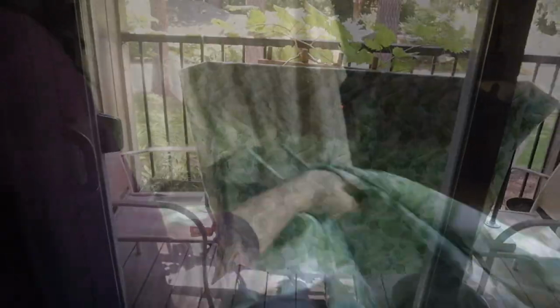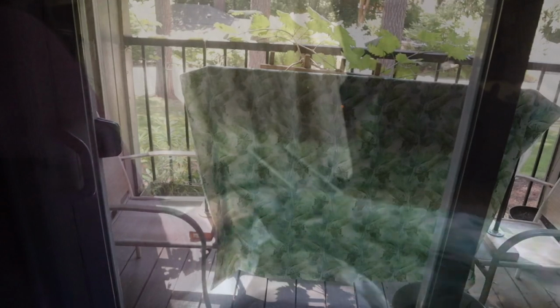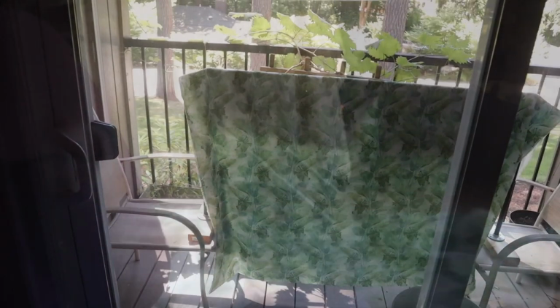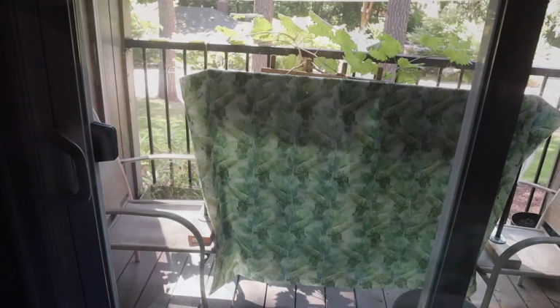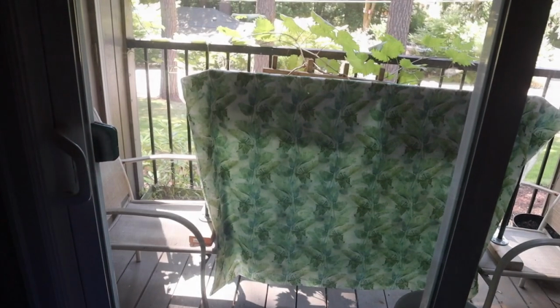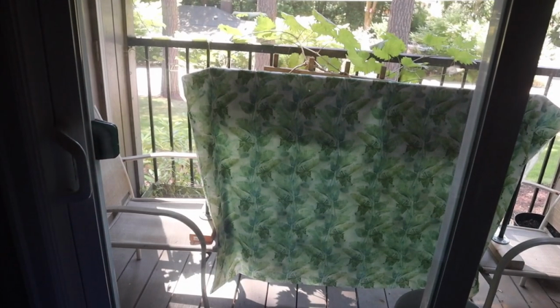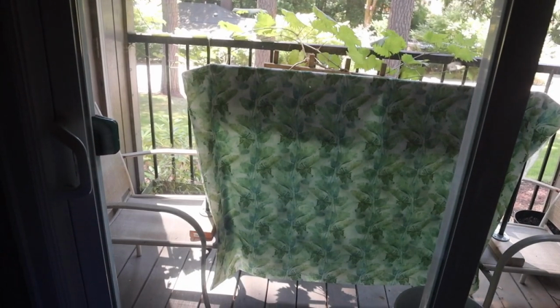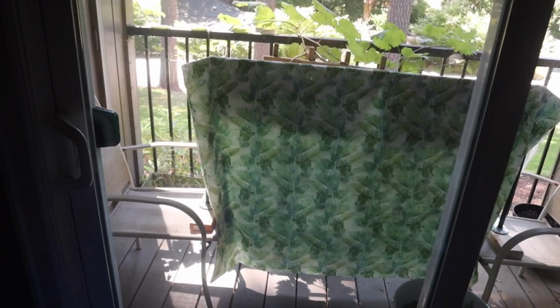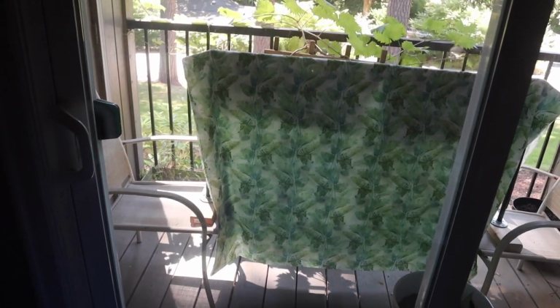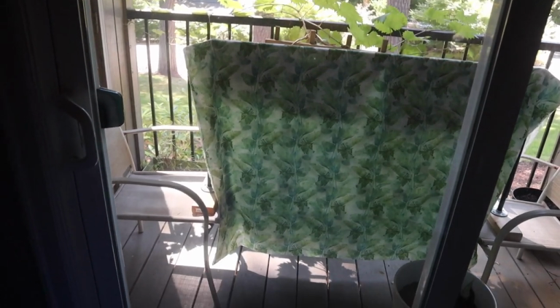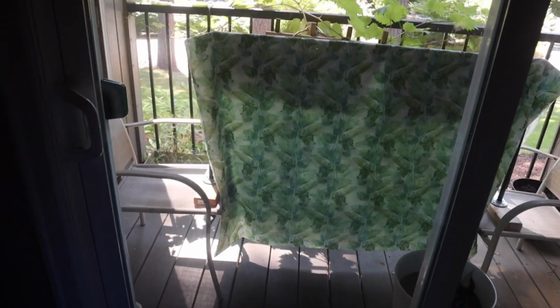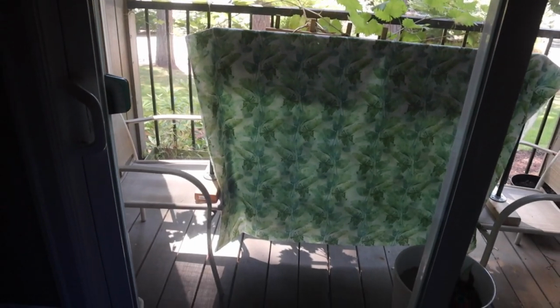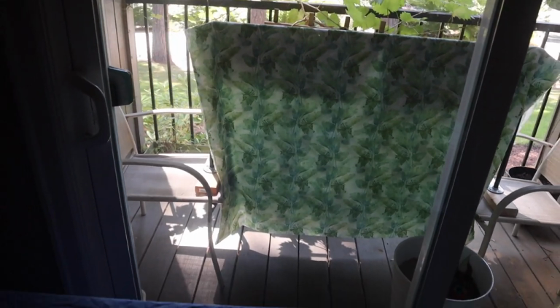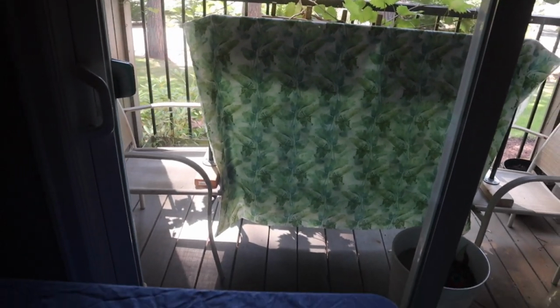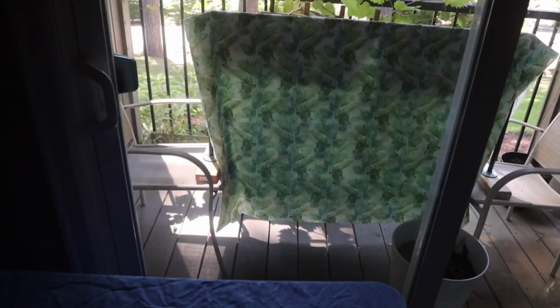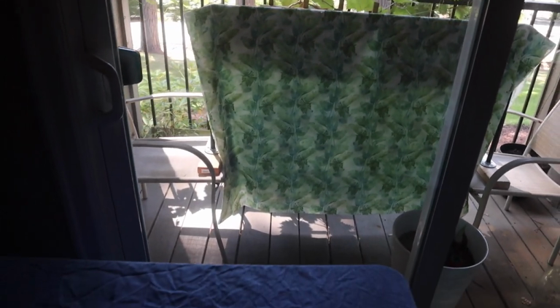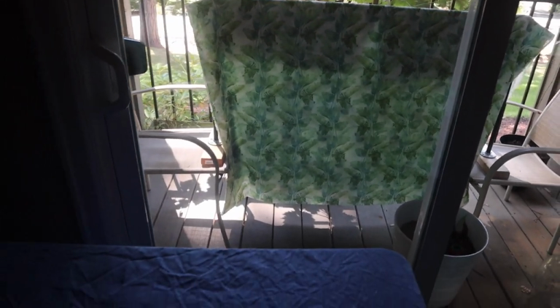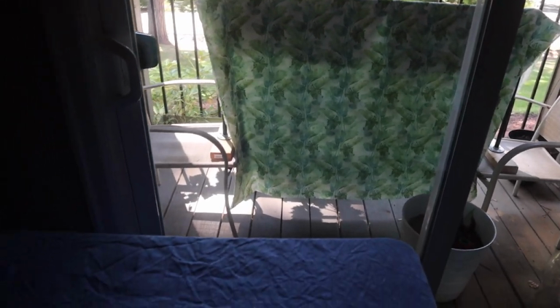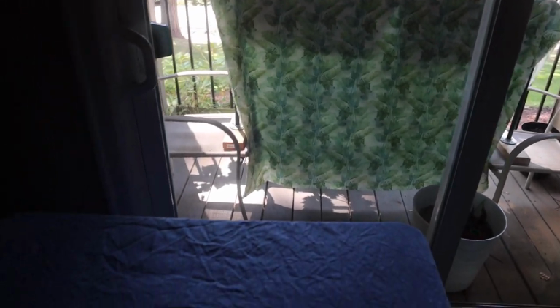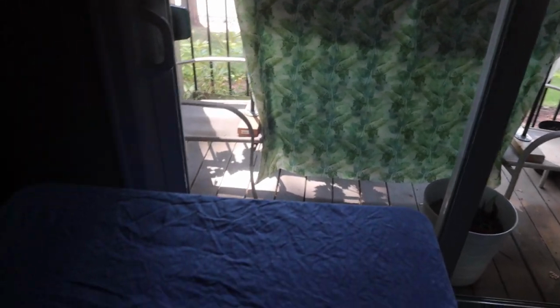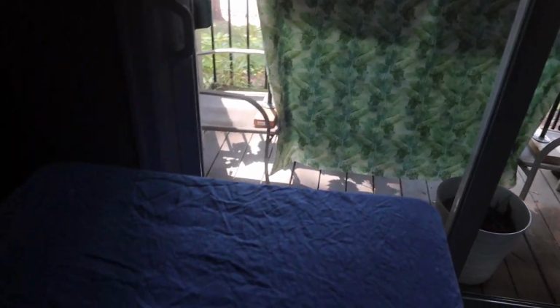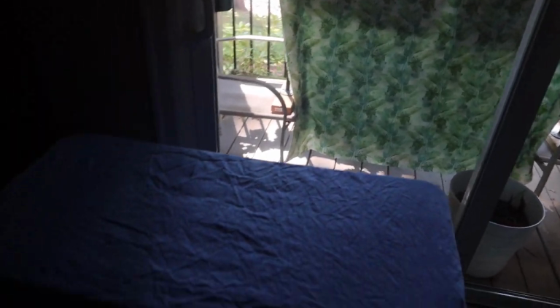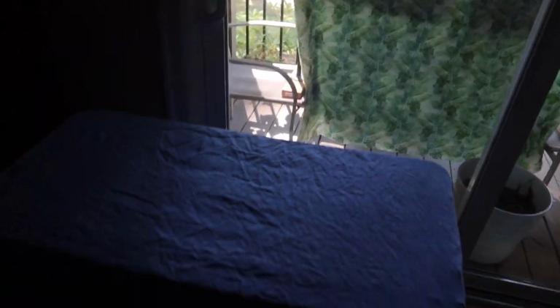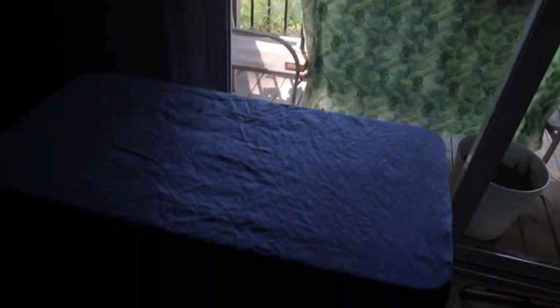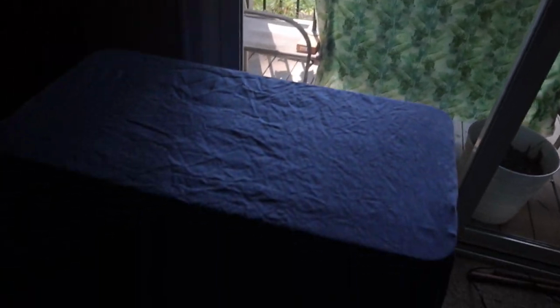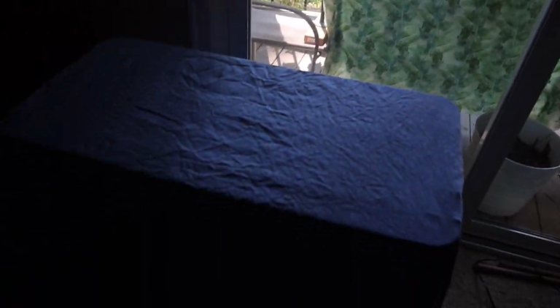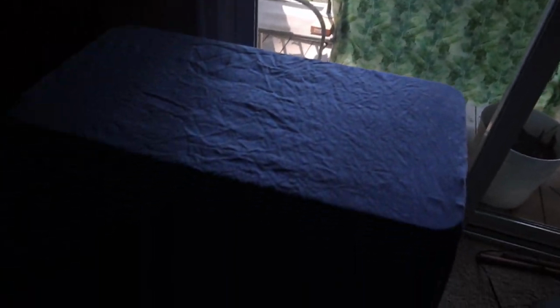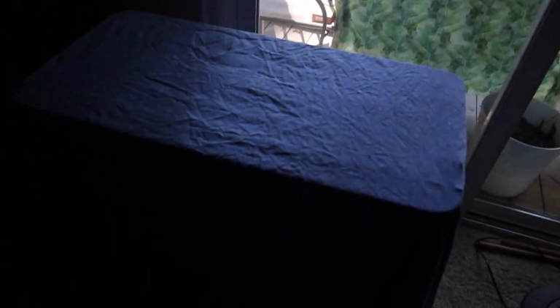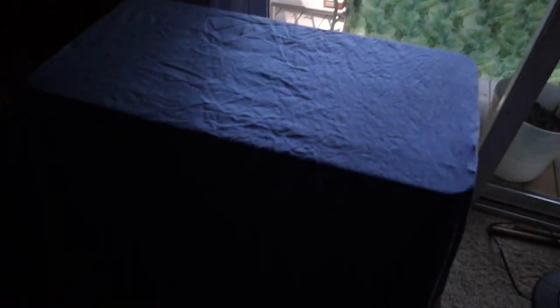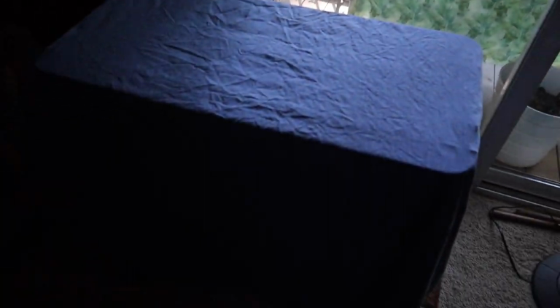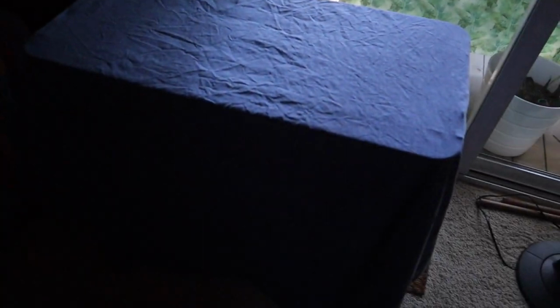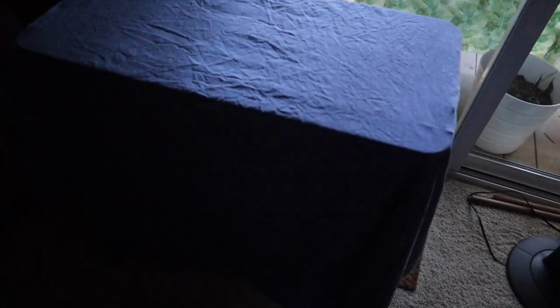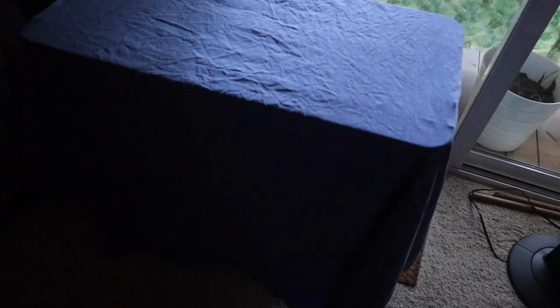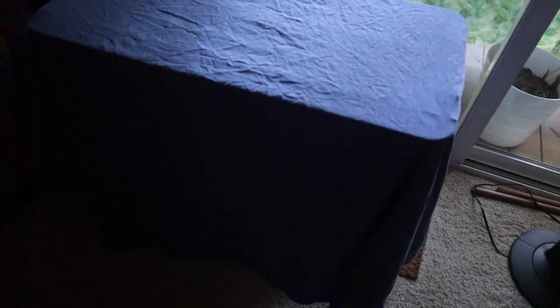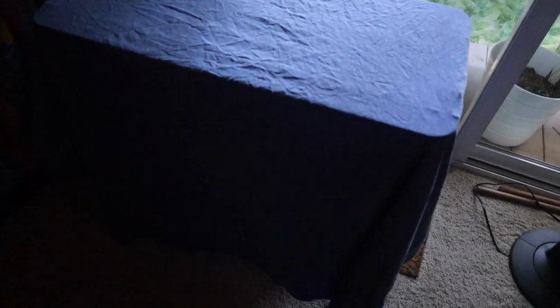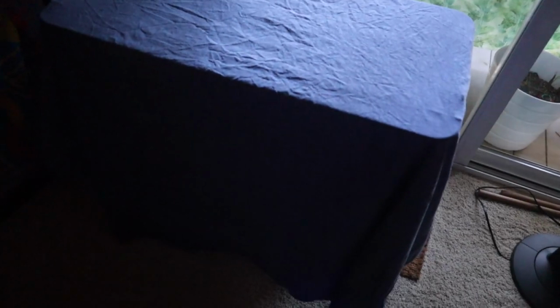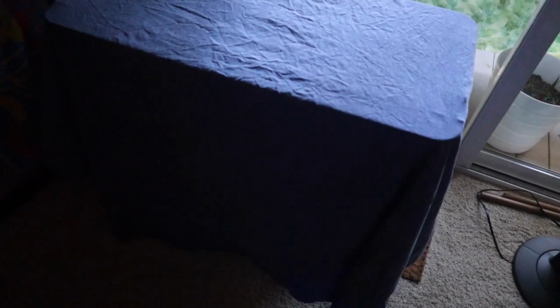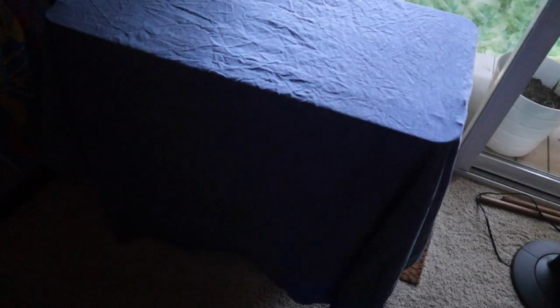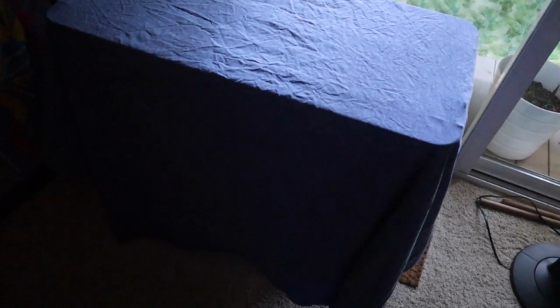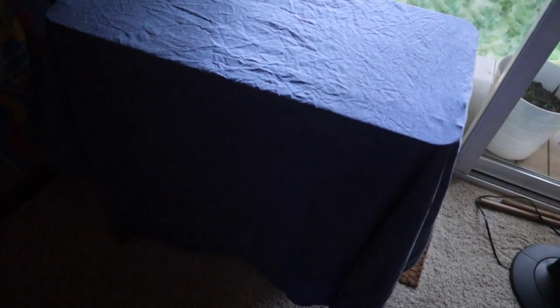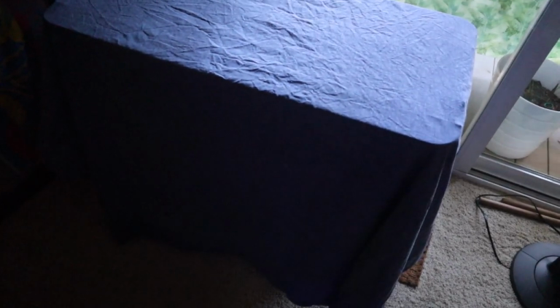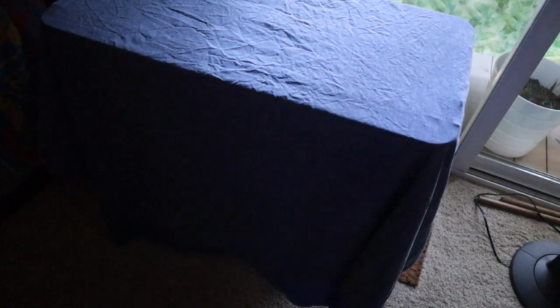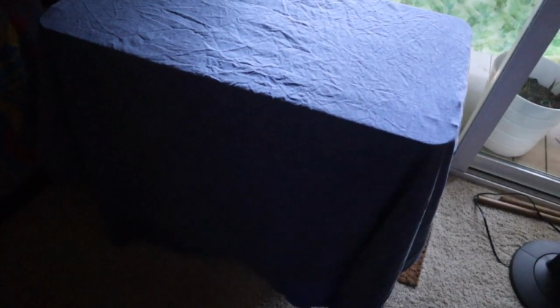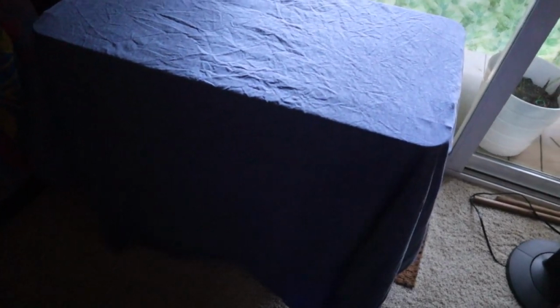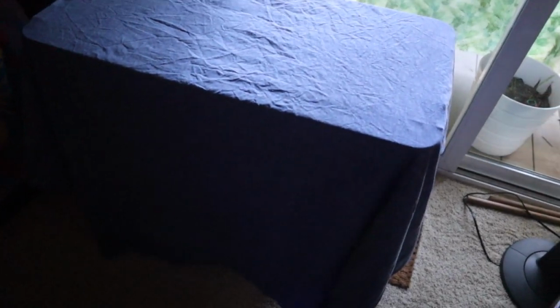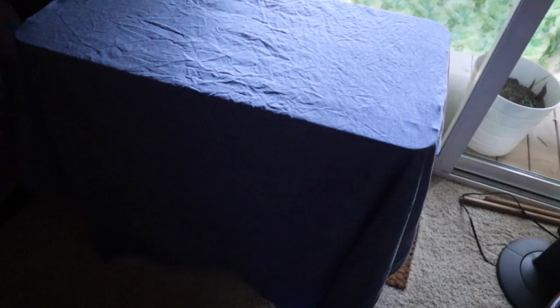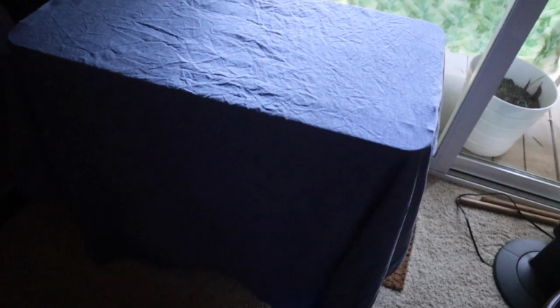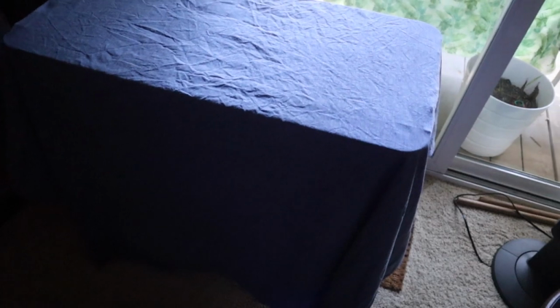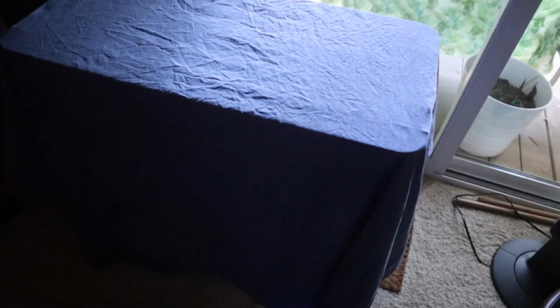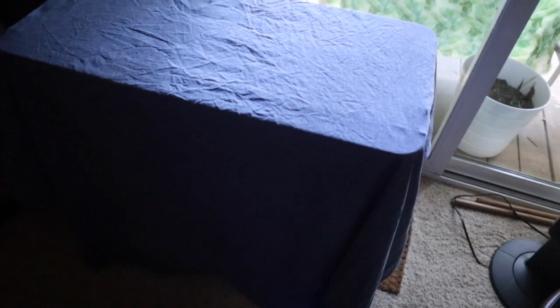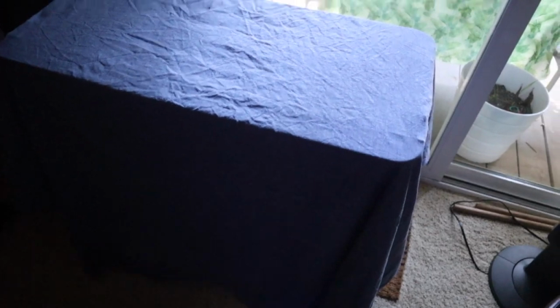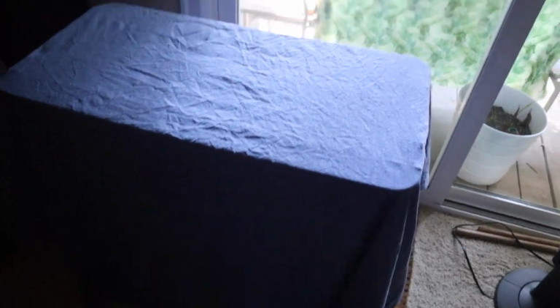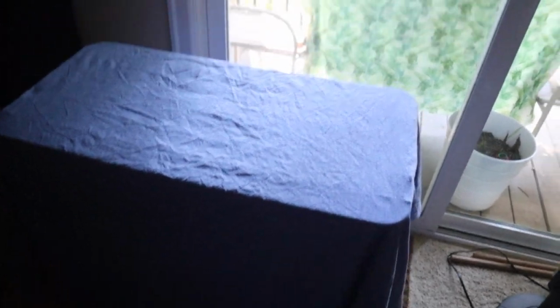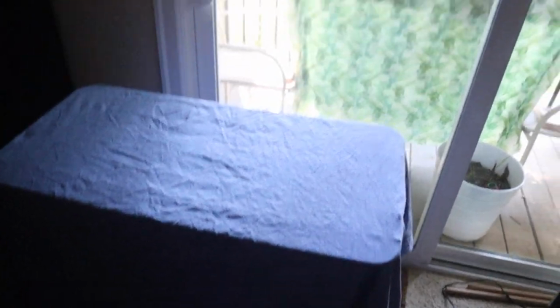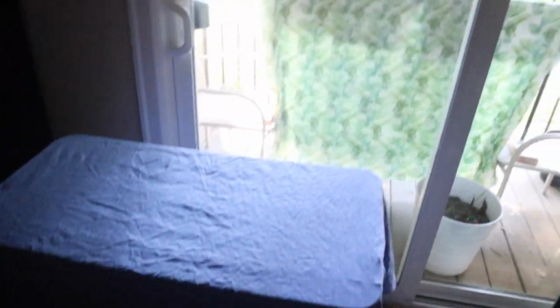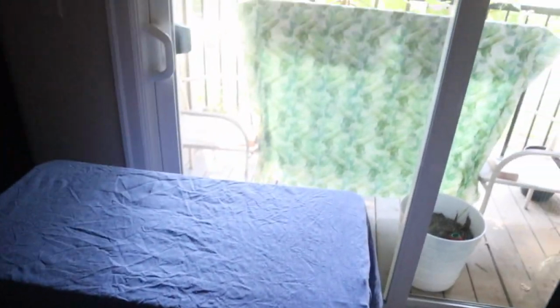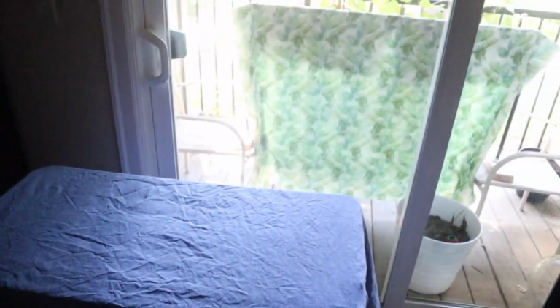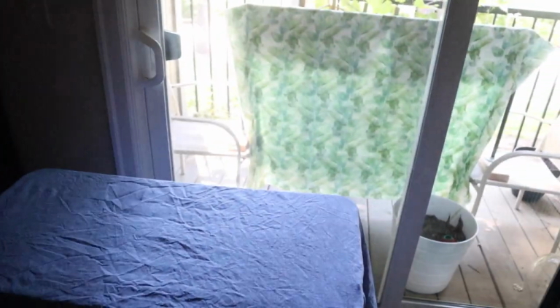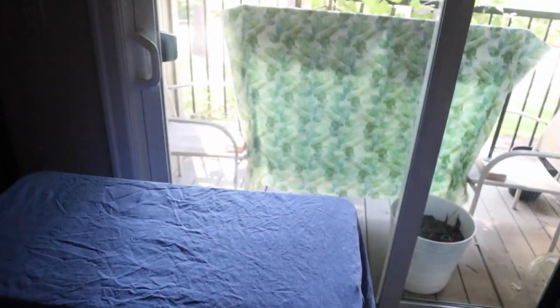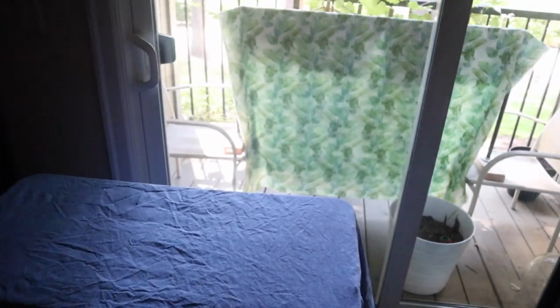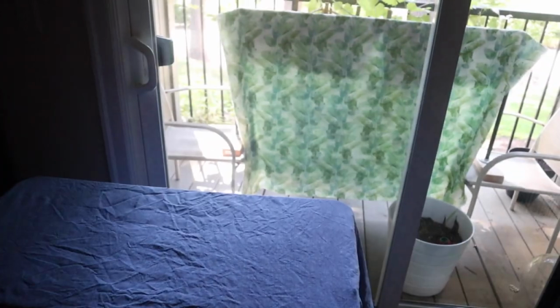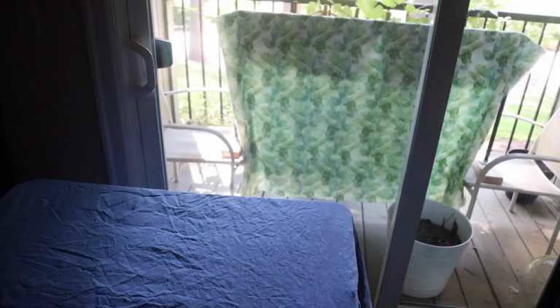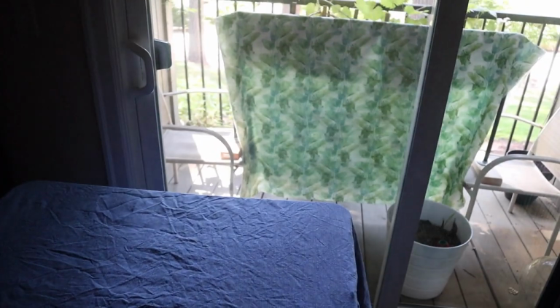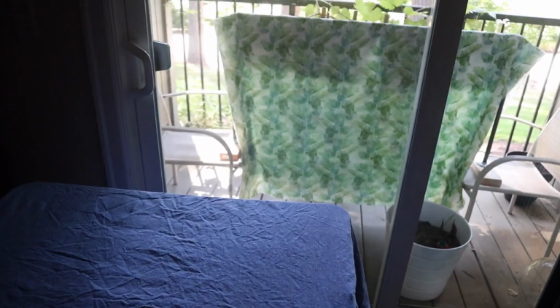This is what happens when you need to dry eight yards of fabric in a tiny apartment.